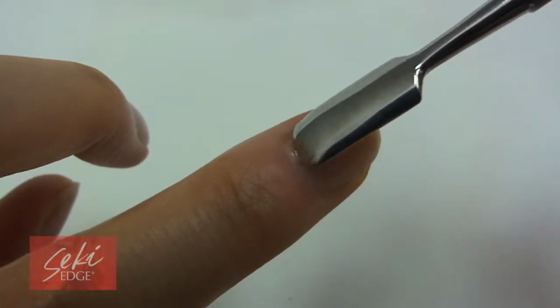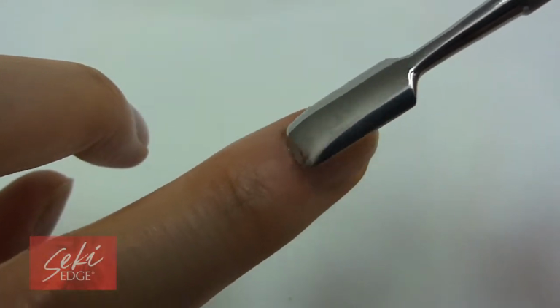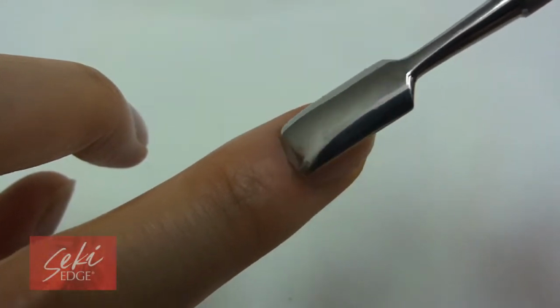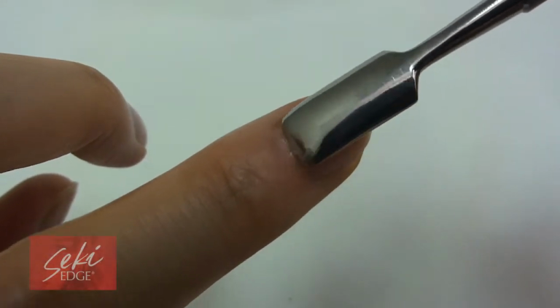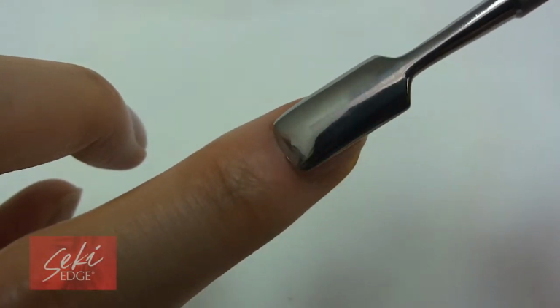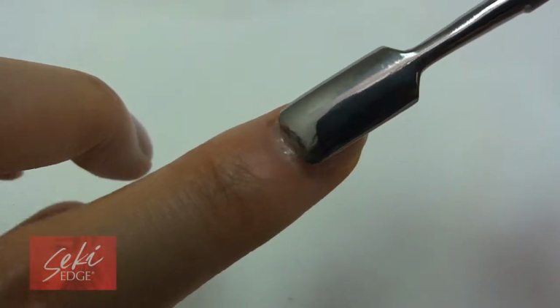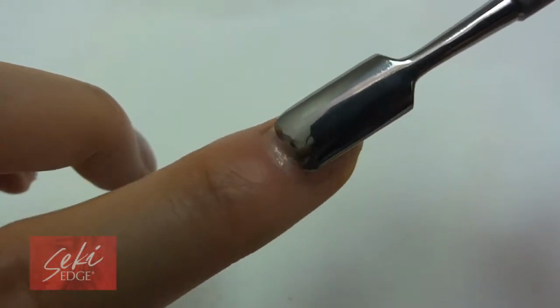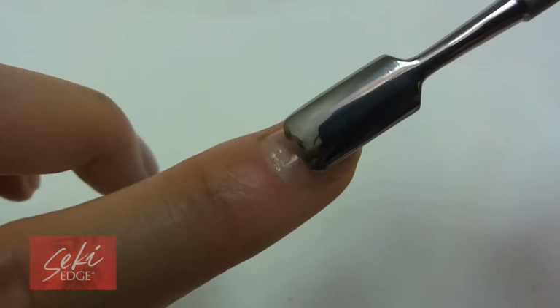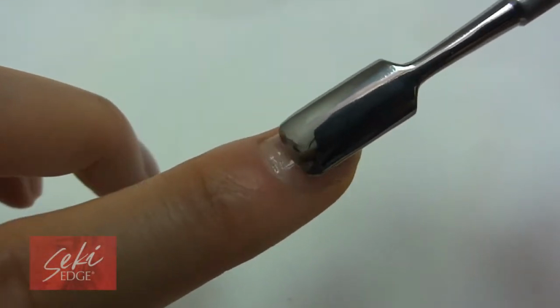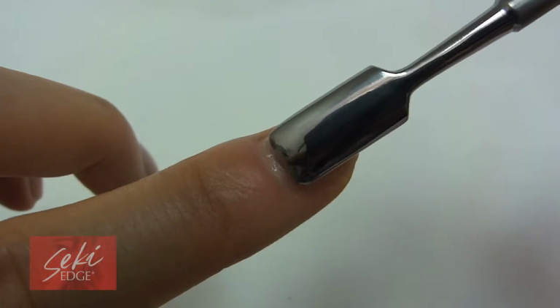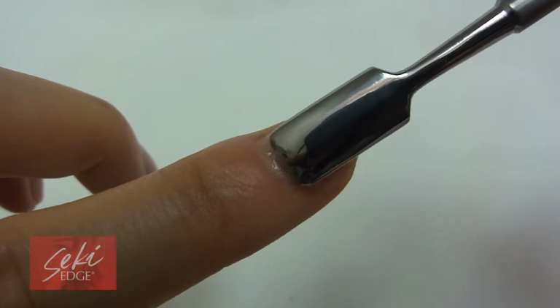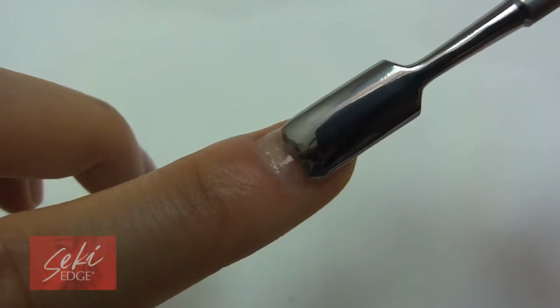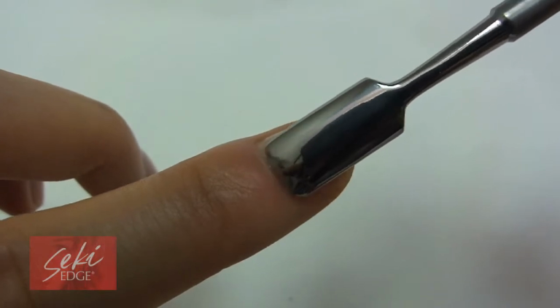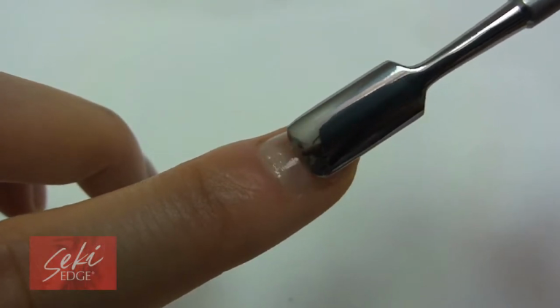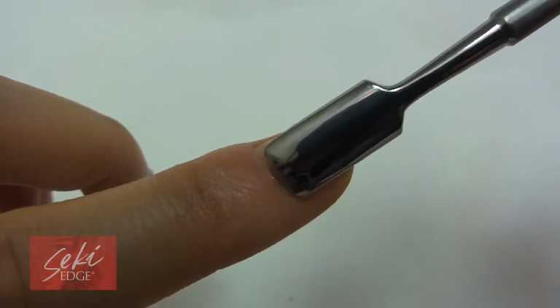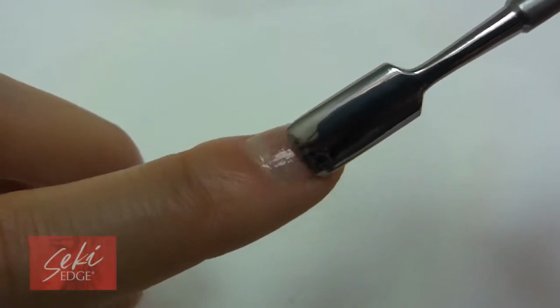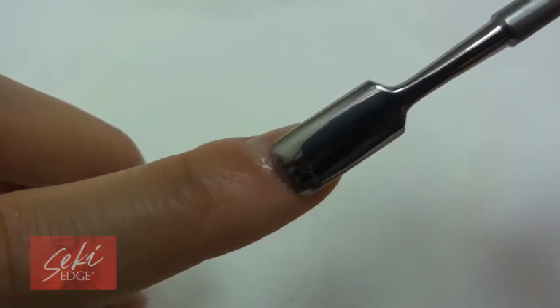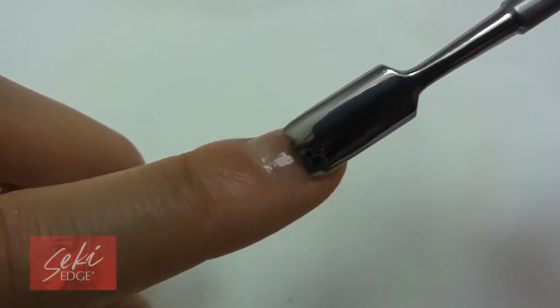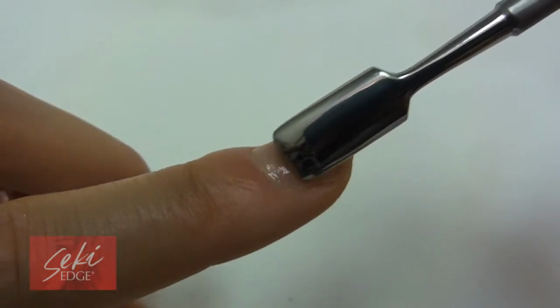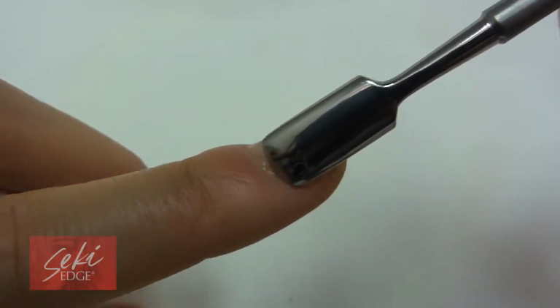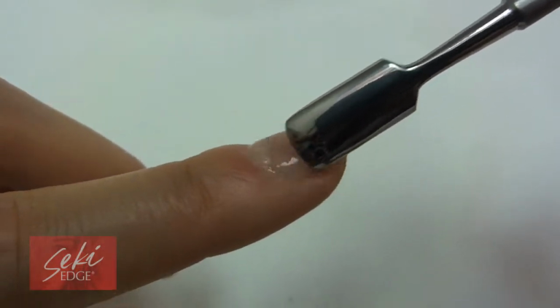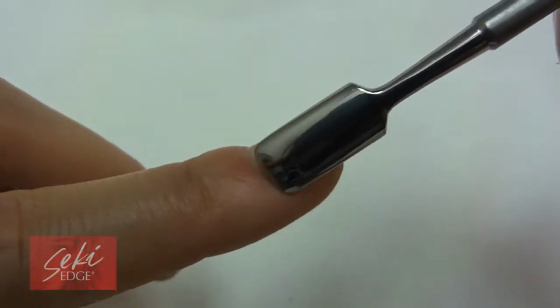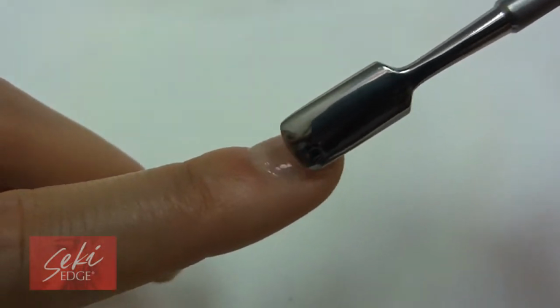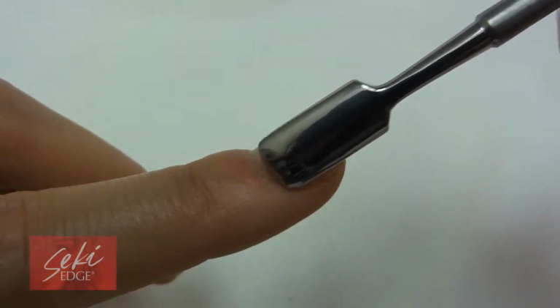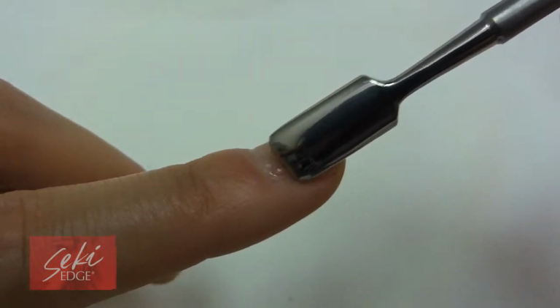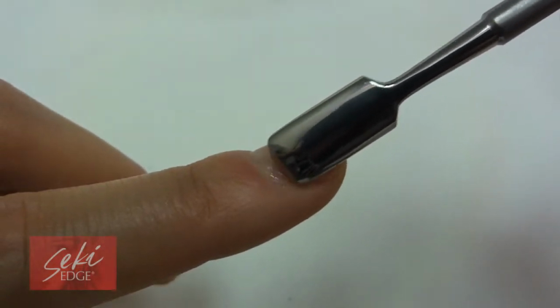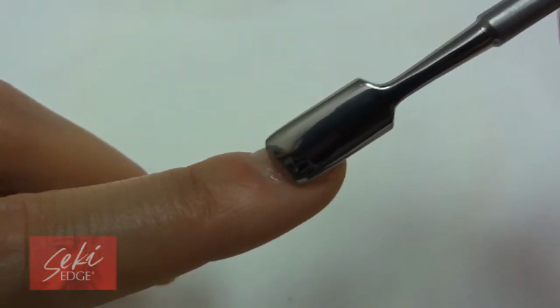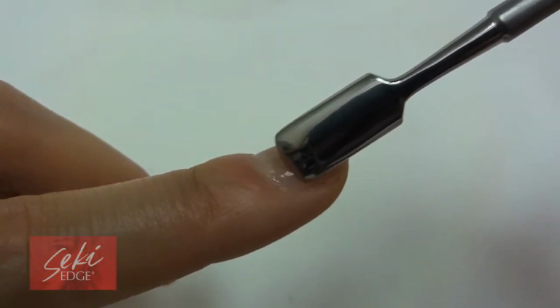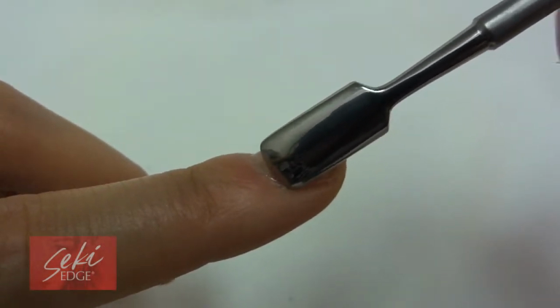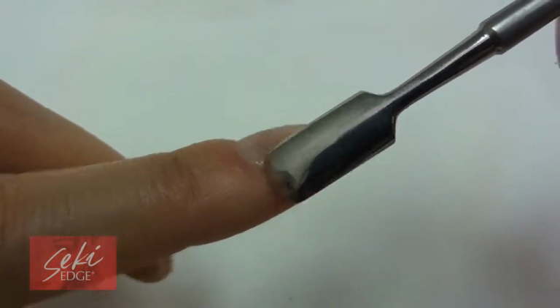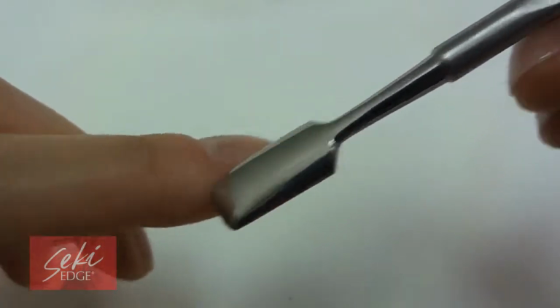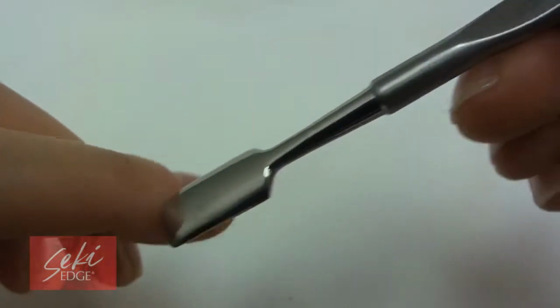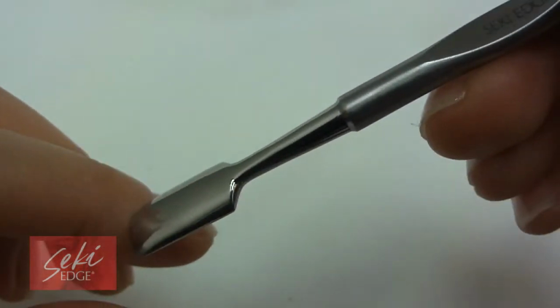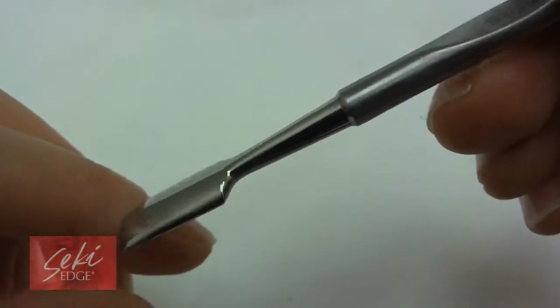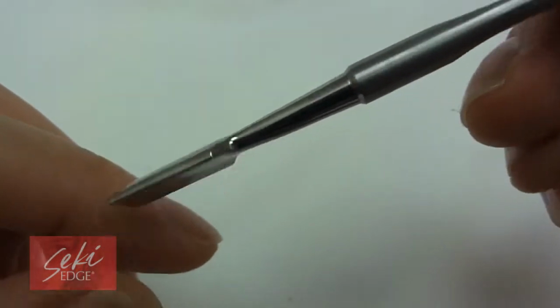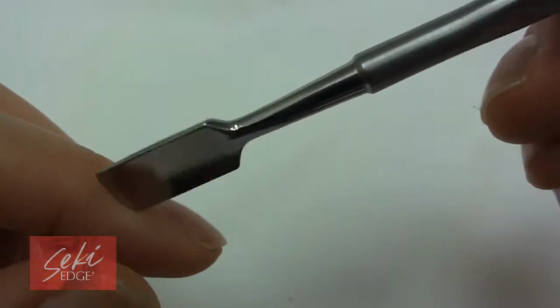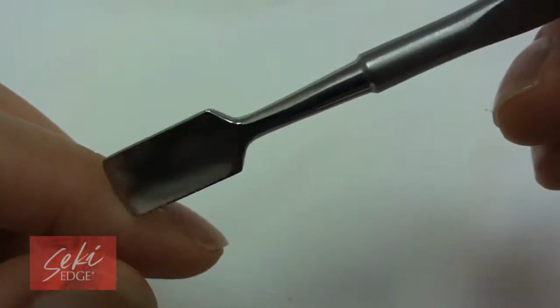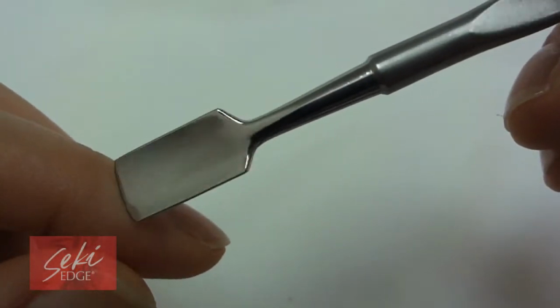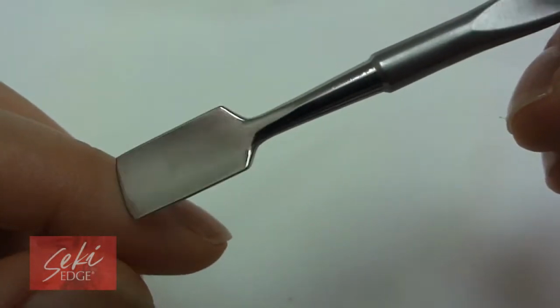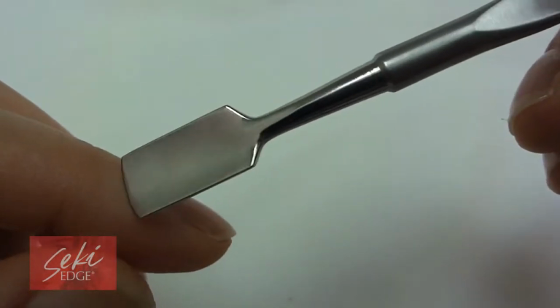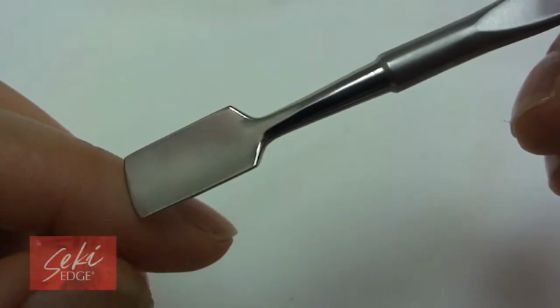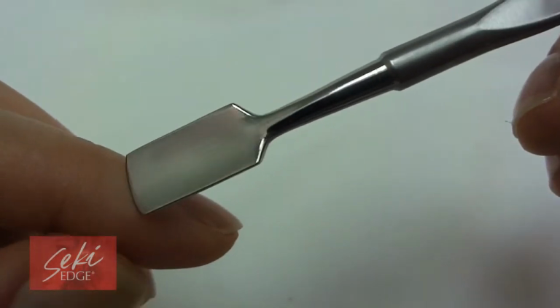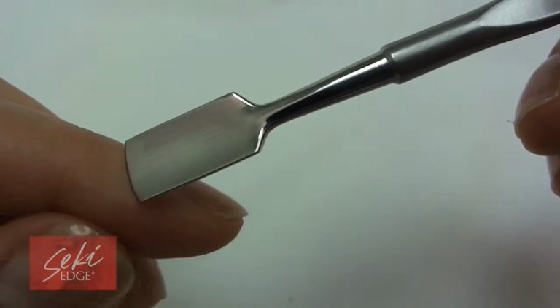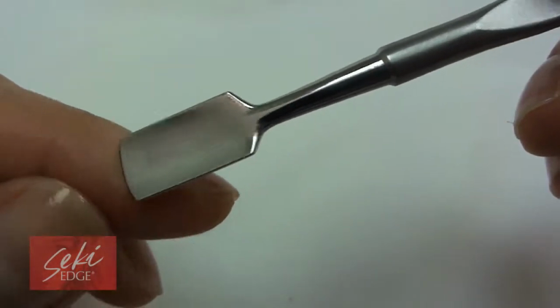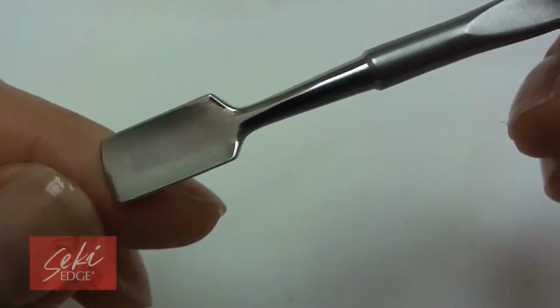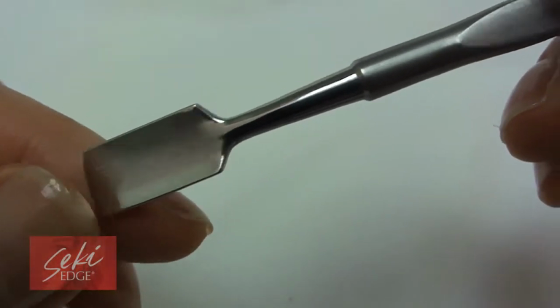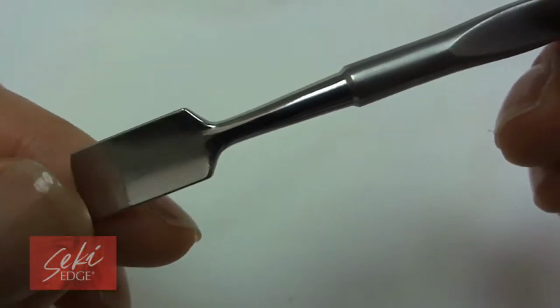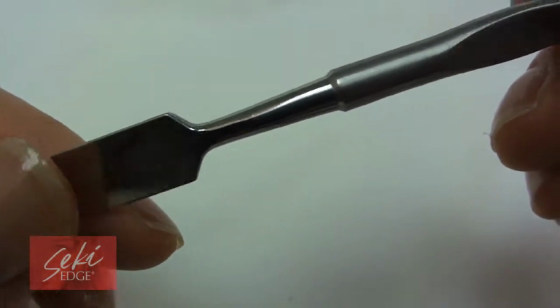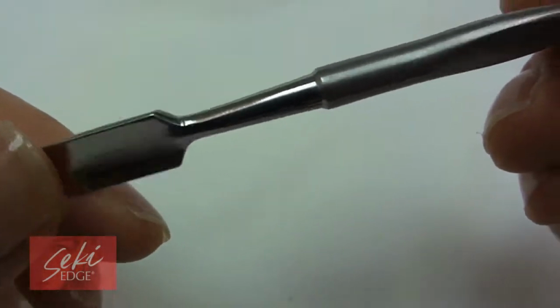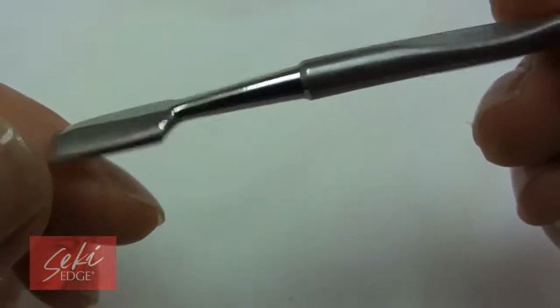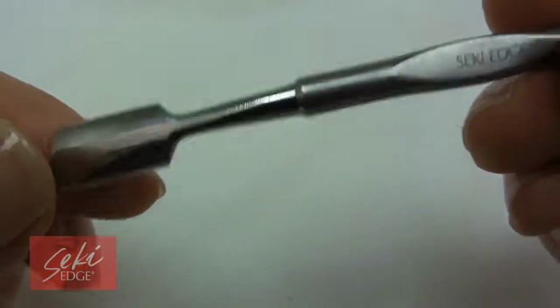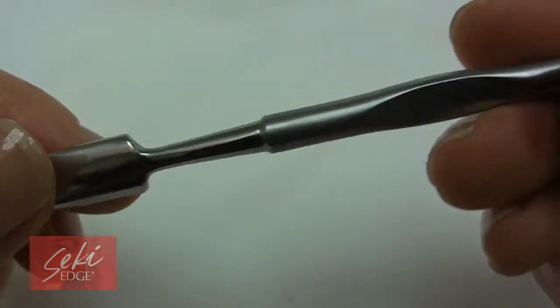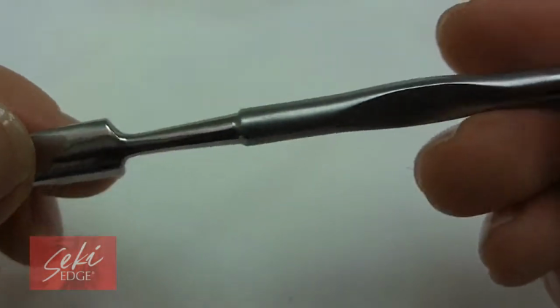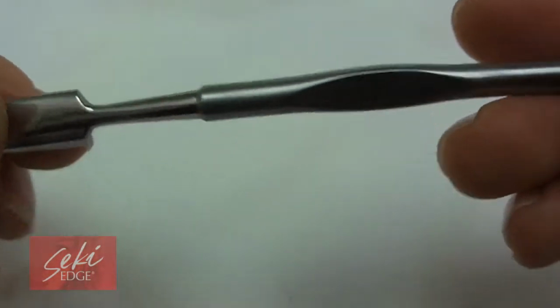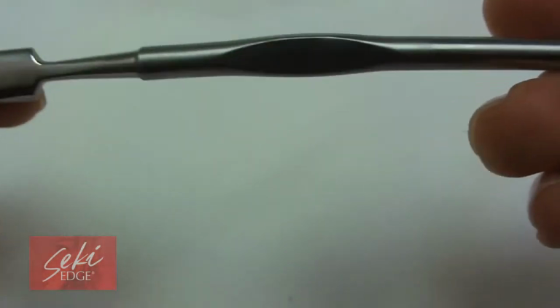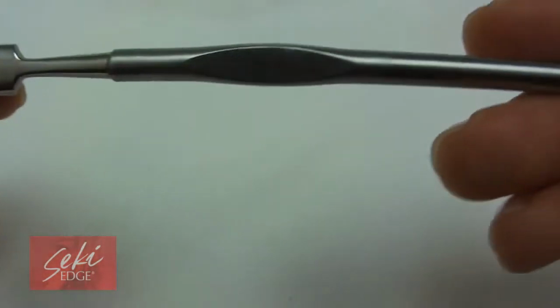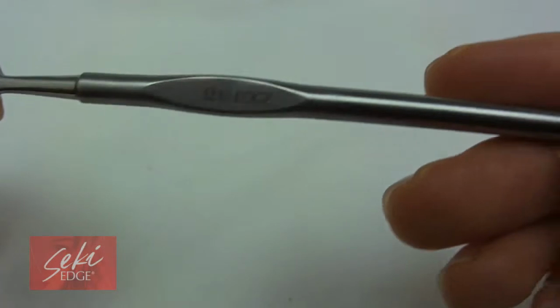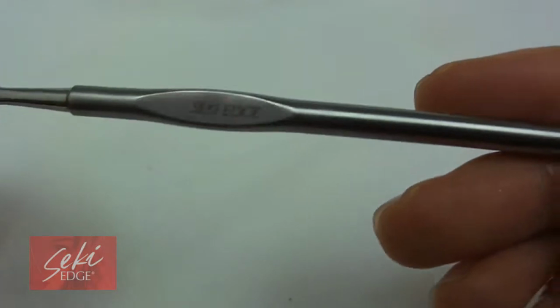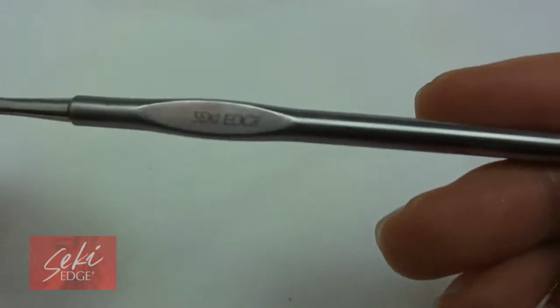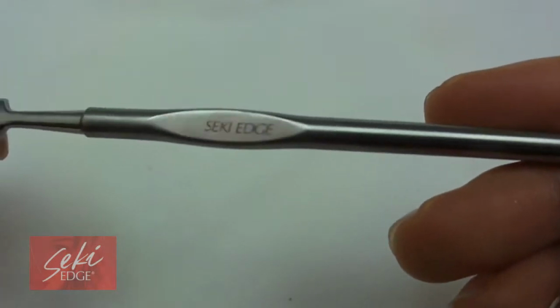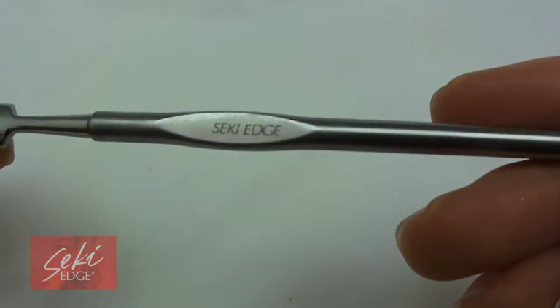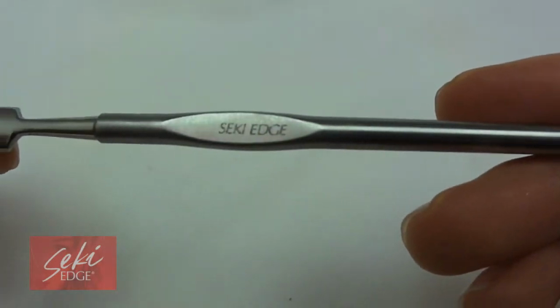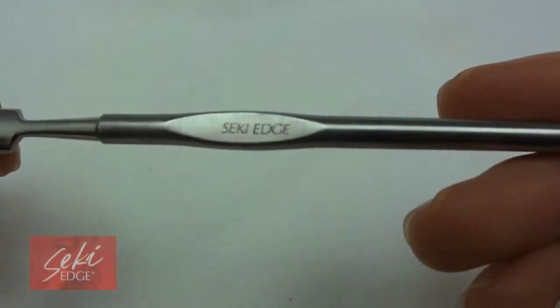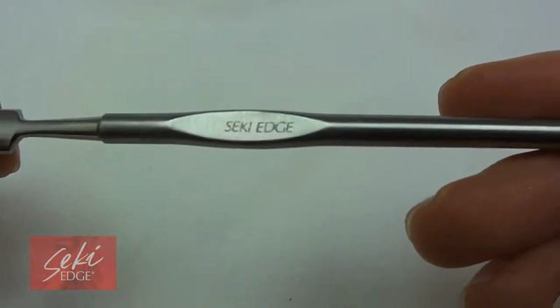Before using the pusher, be sure to use cuticle softener or soak feet or hands in warm water if necessary to loosen the cuticles.